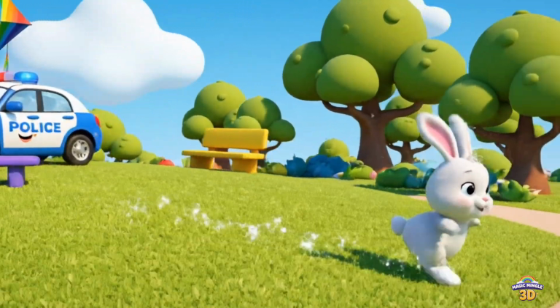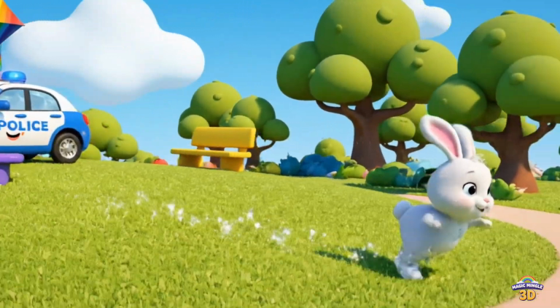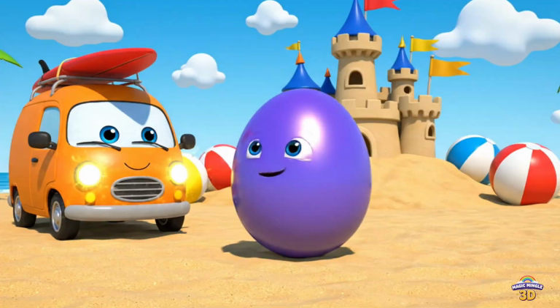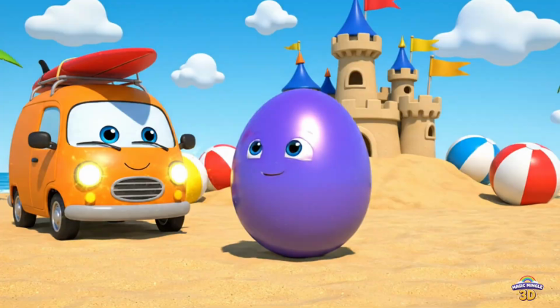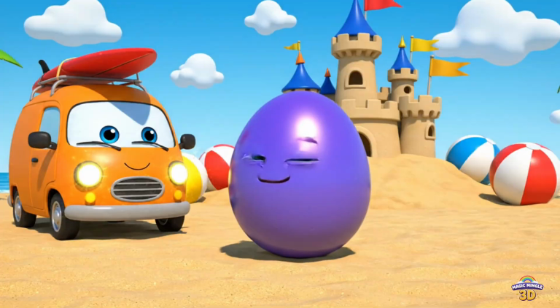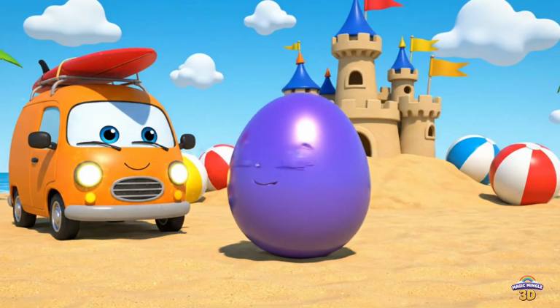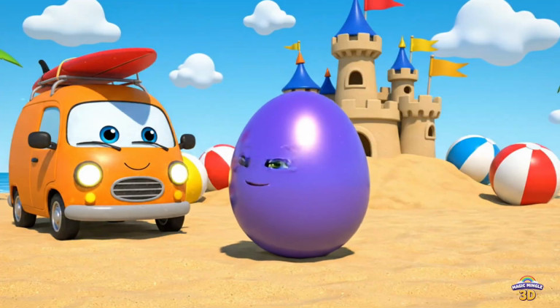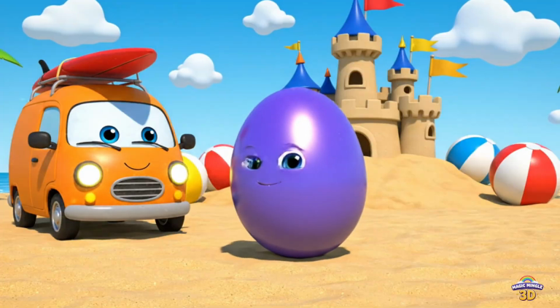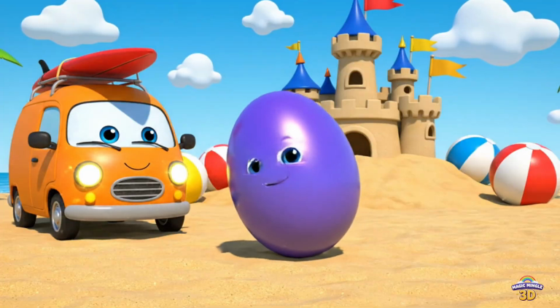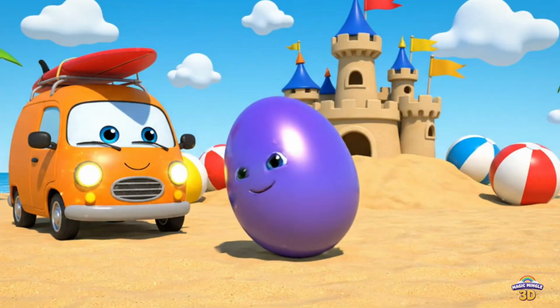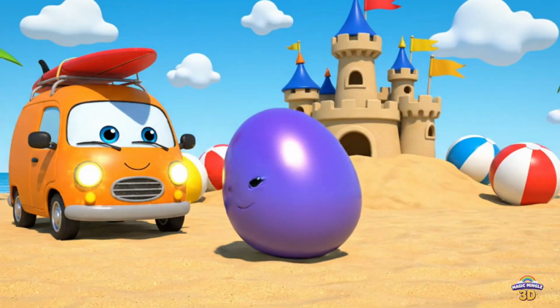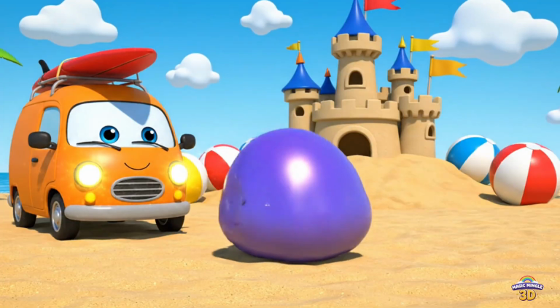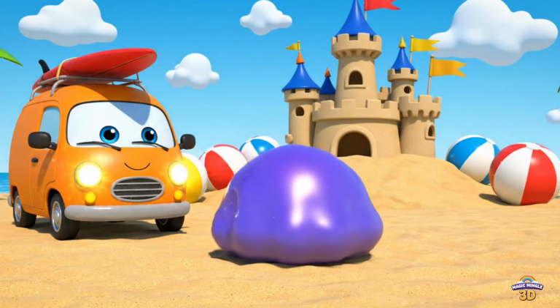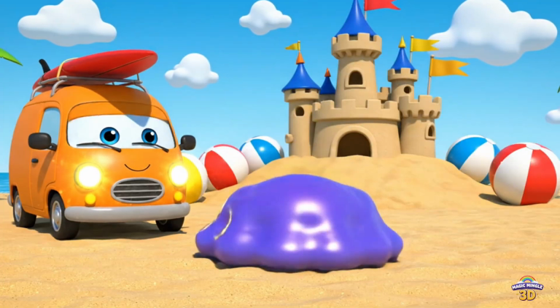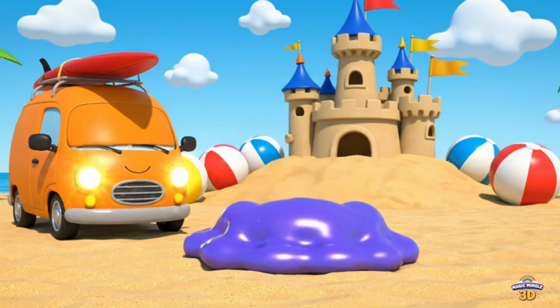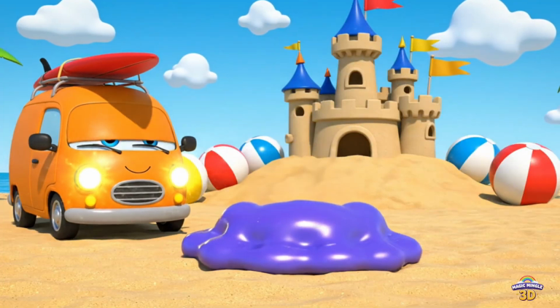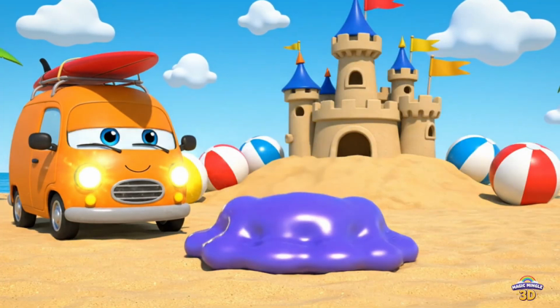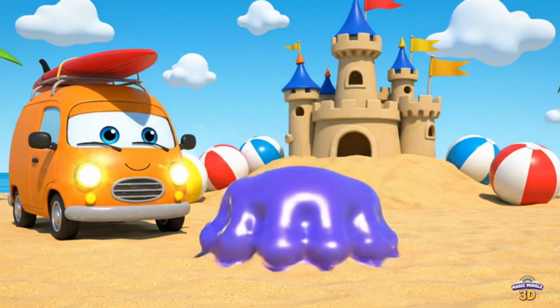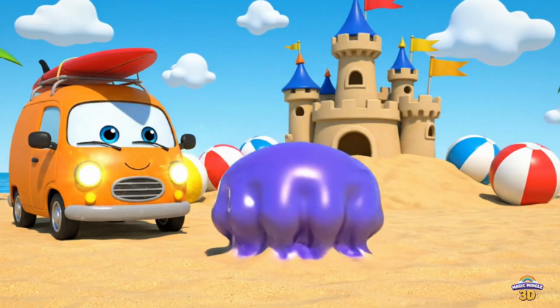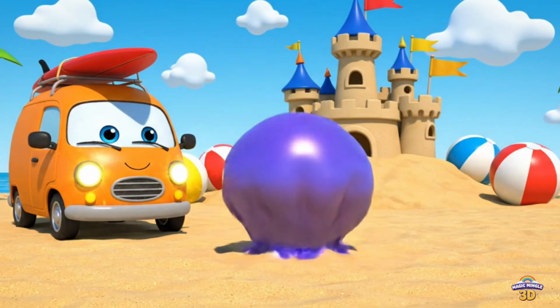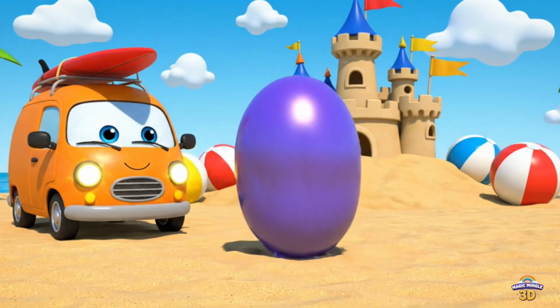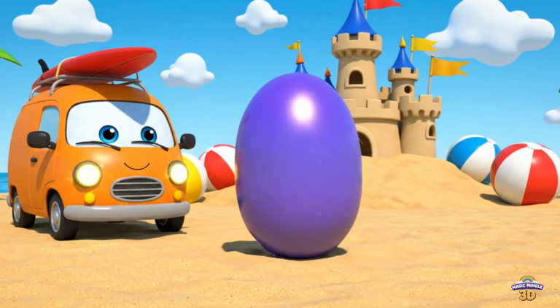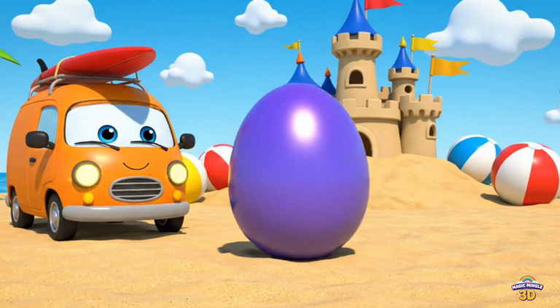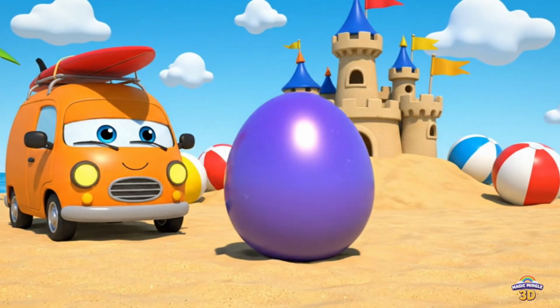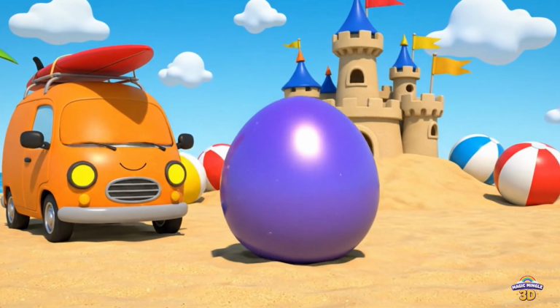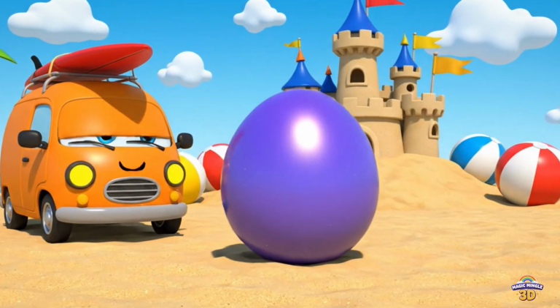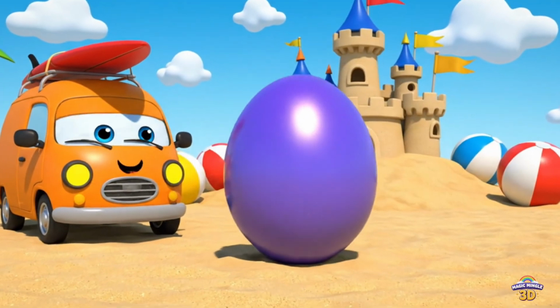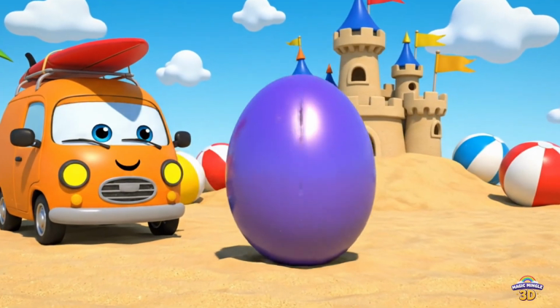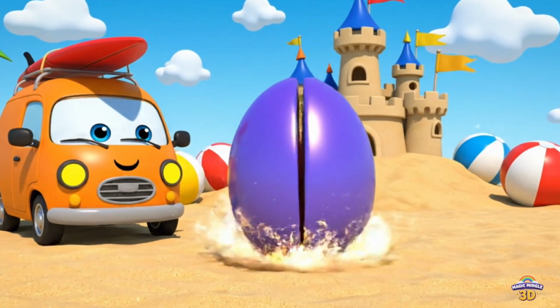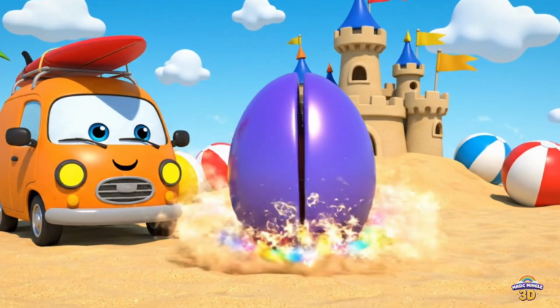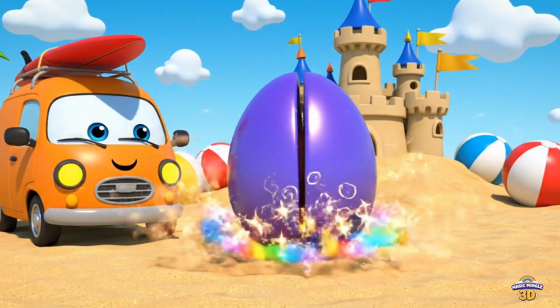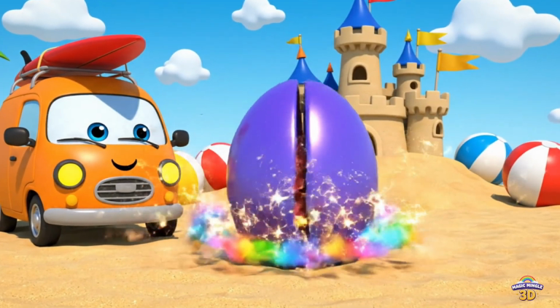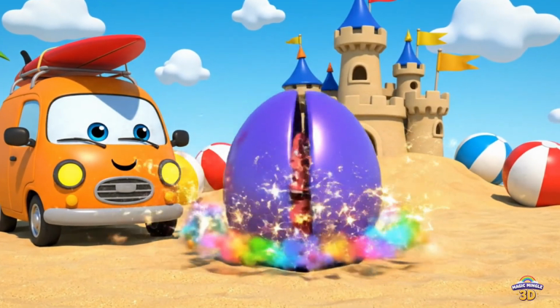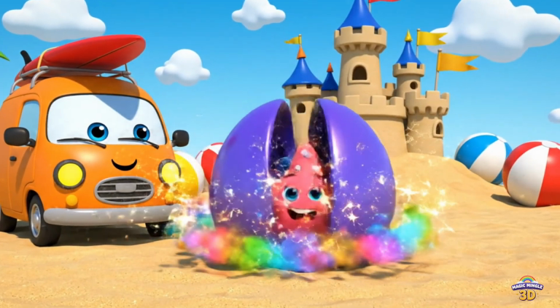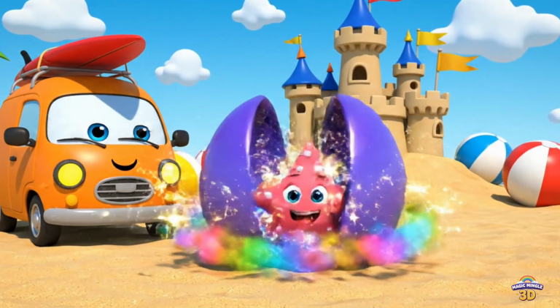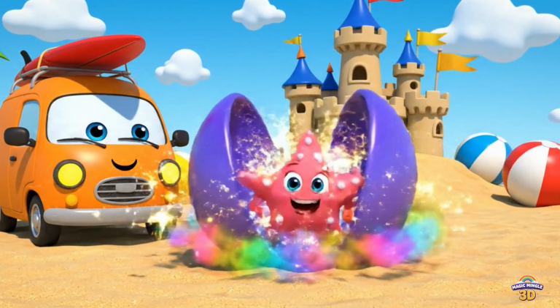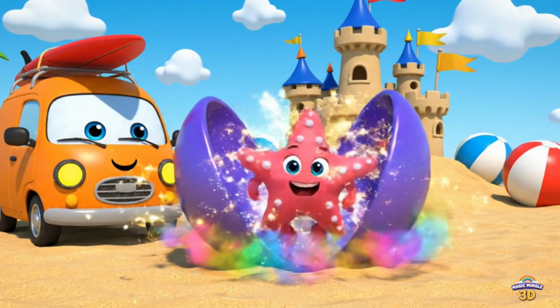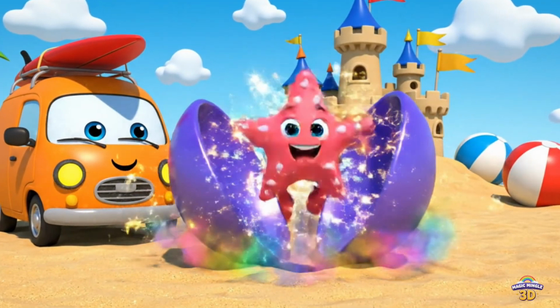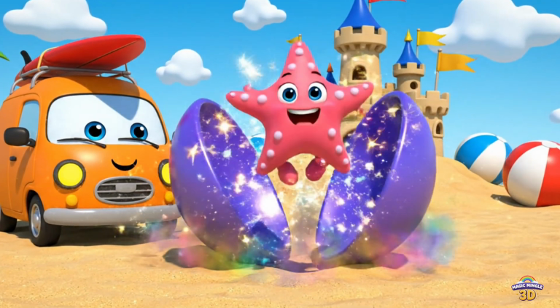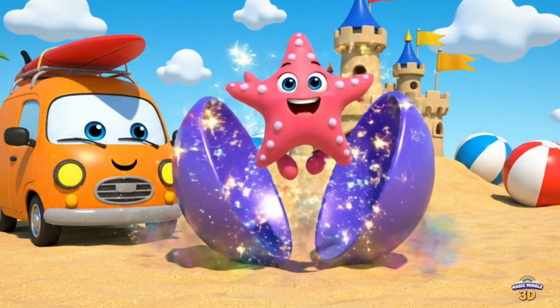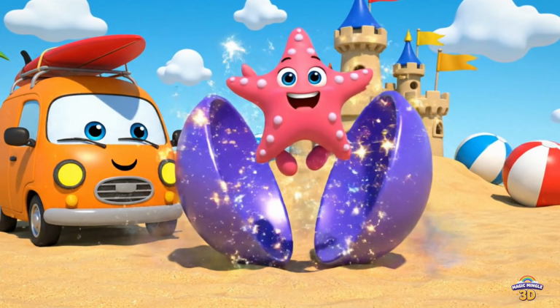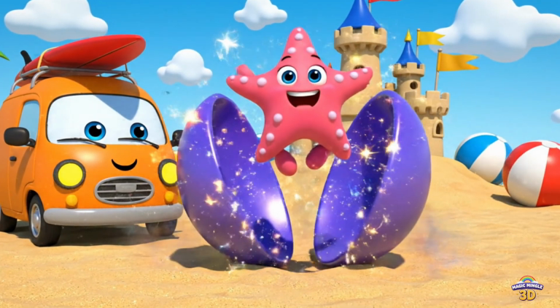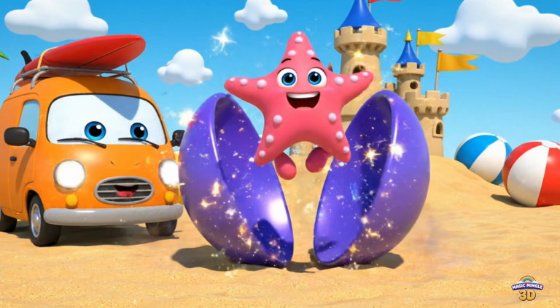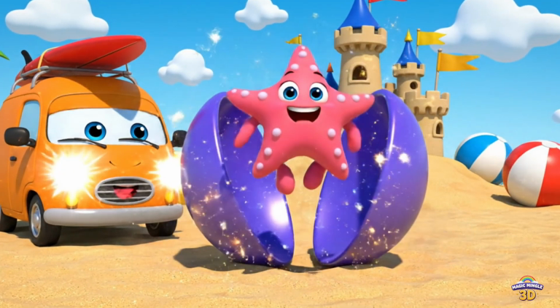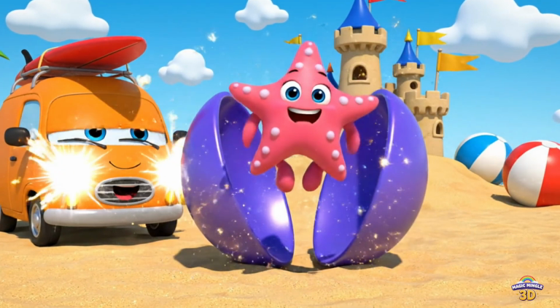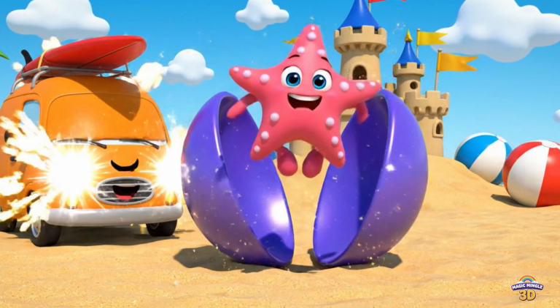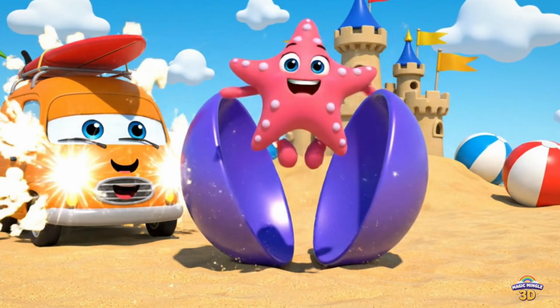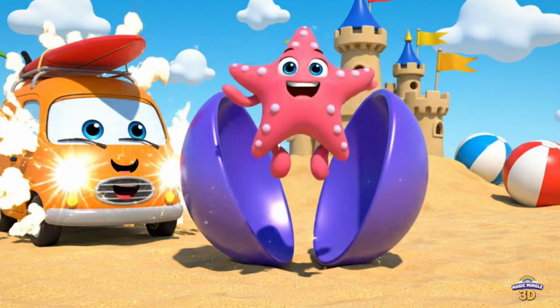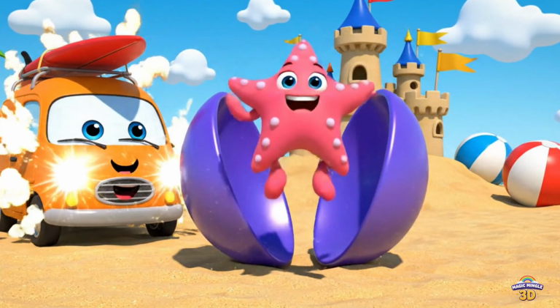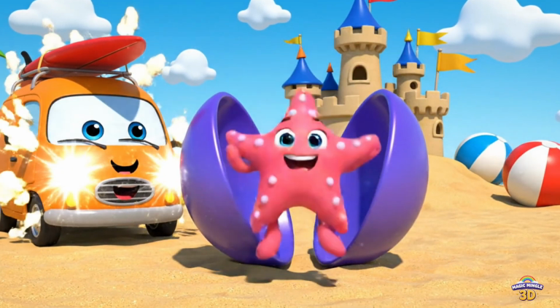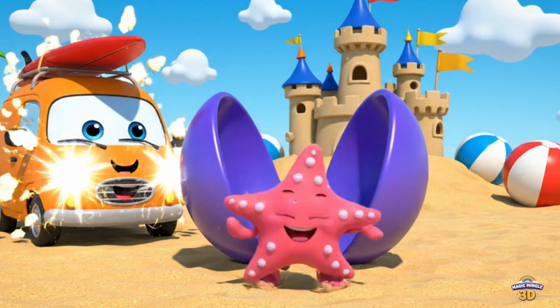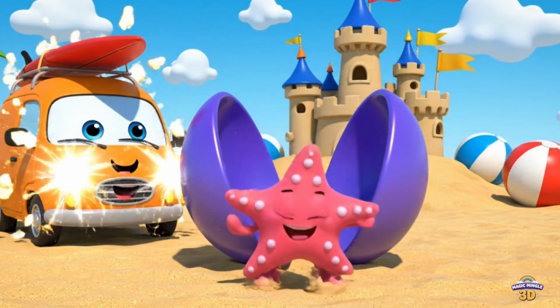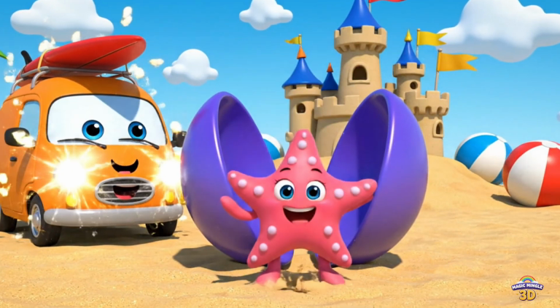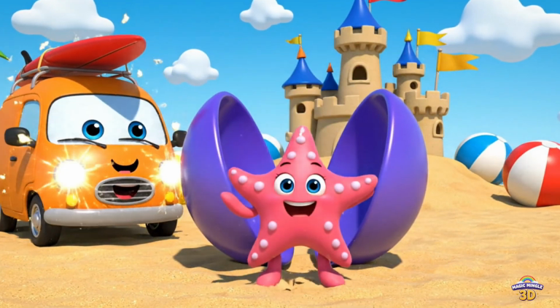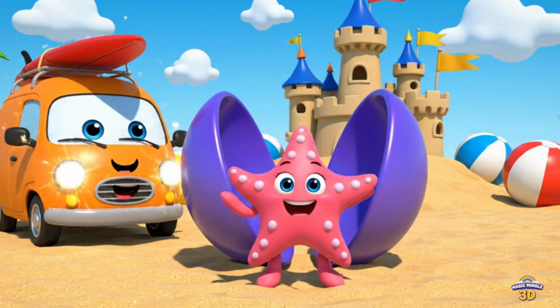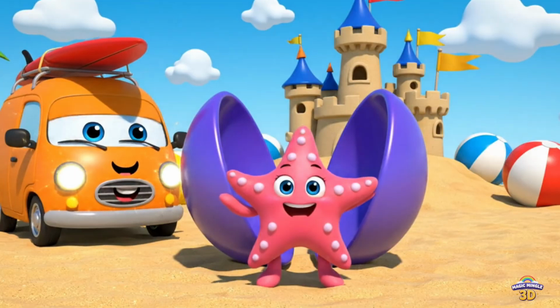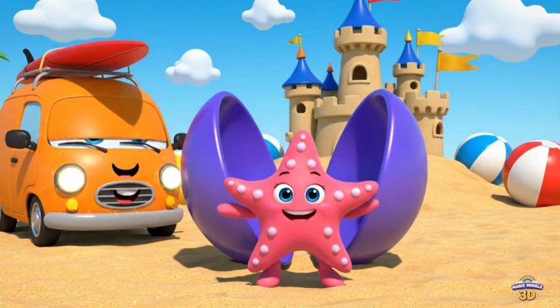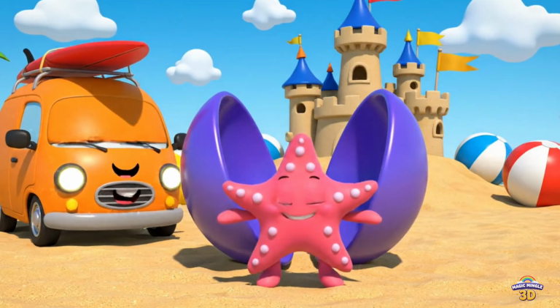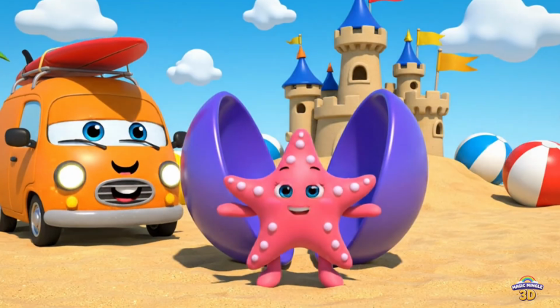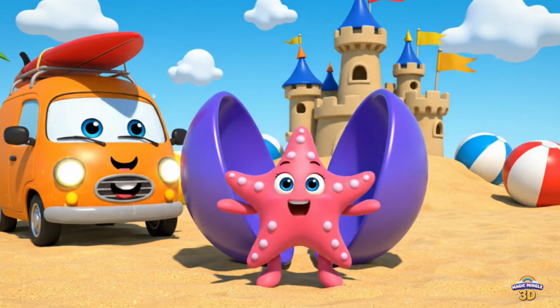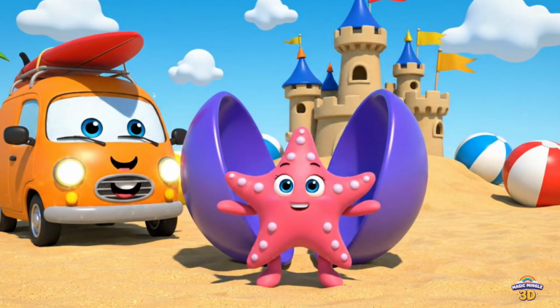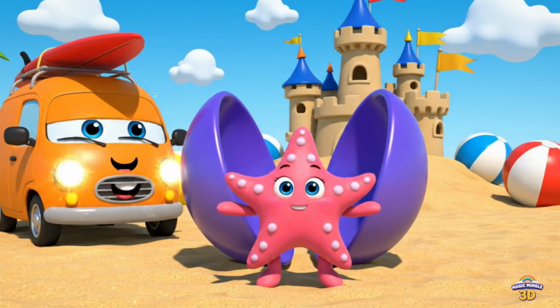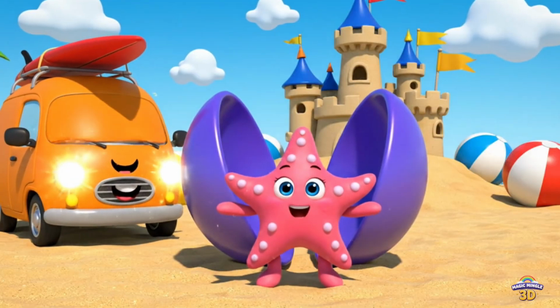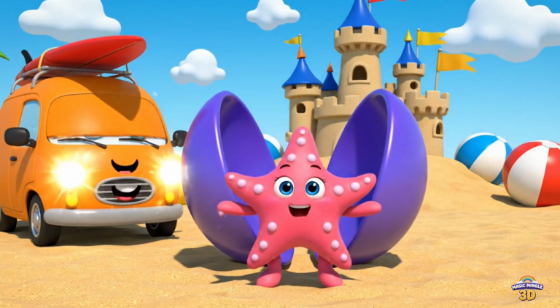This is an oval. Look, a starfish. Oval. Delivery van. Starfish.